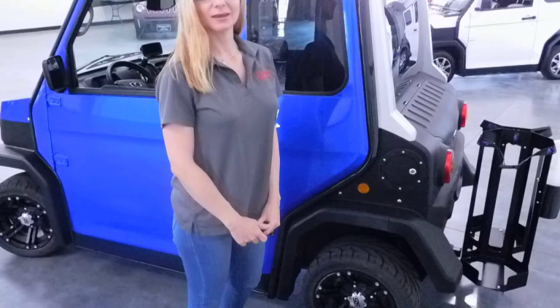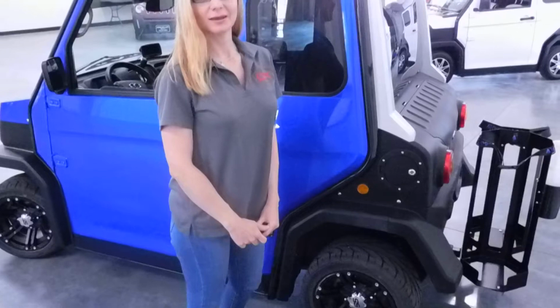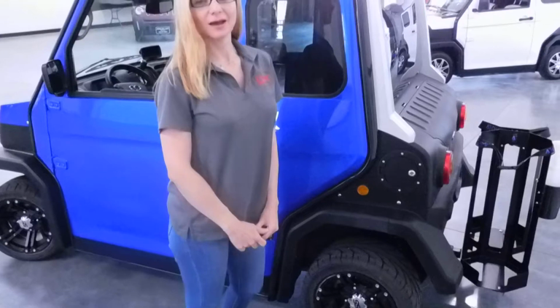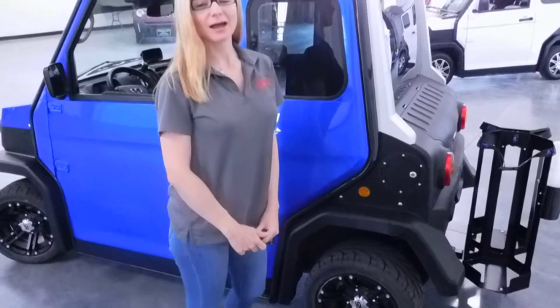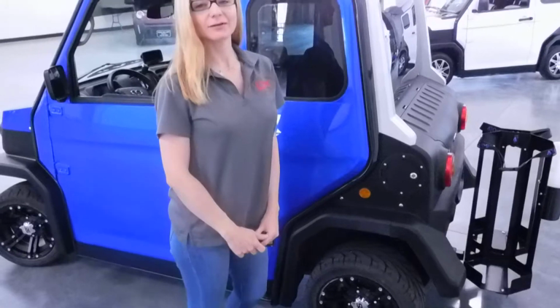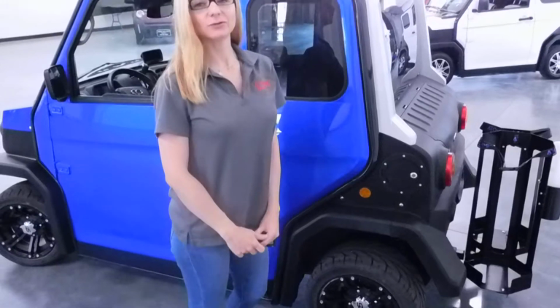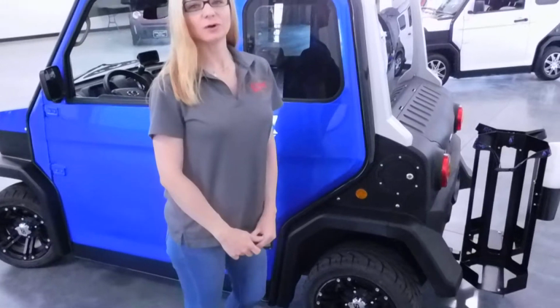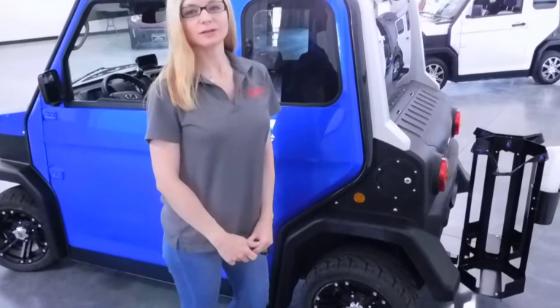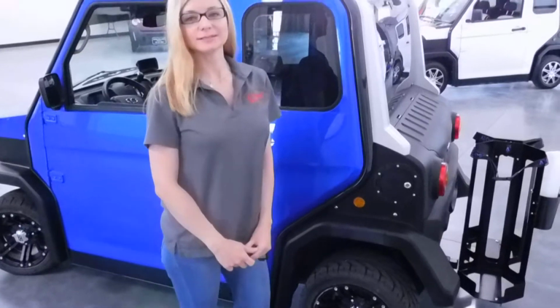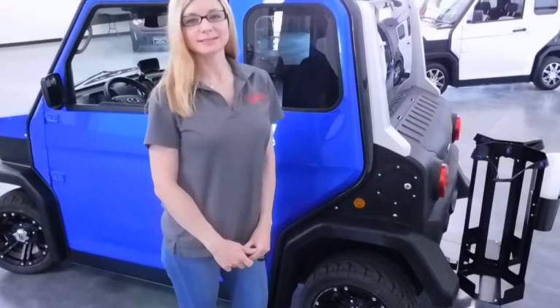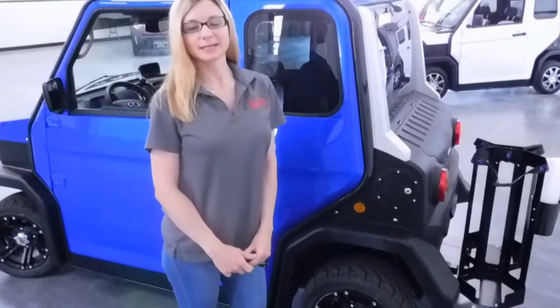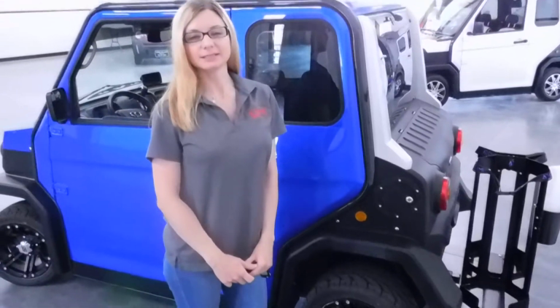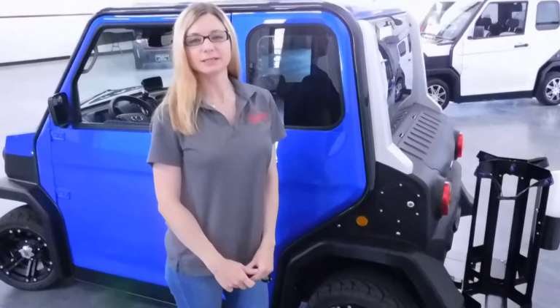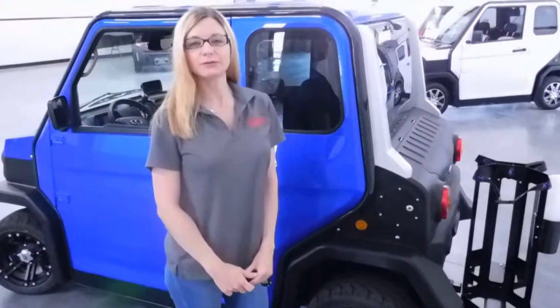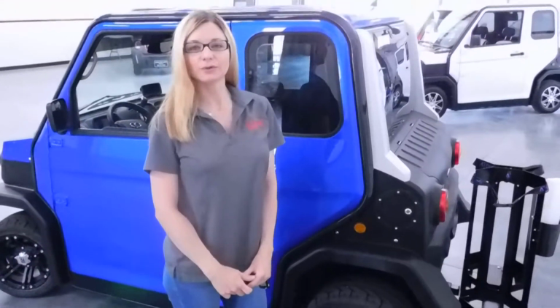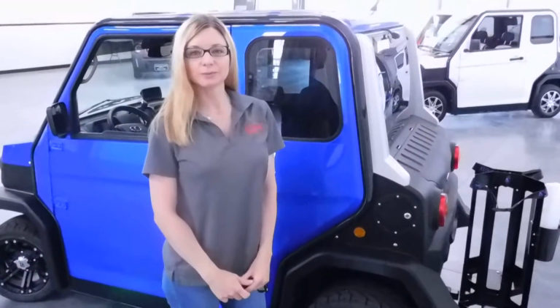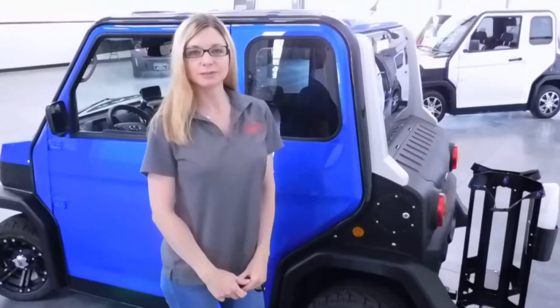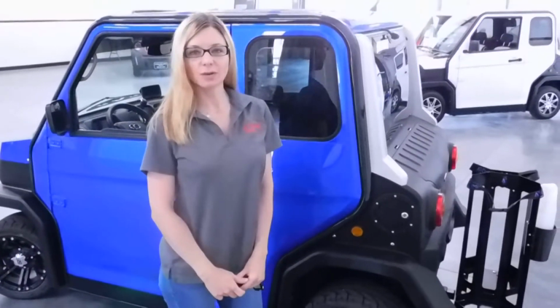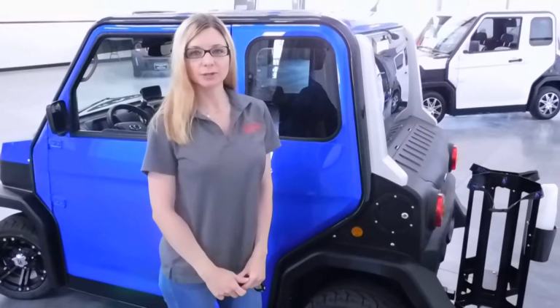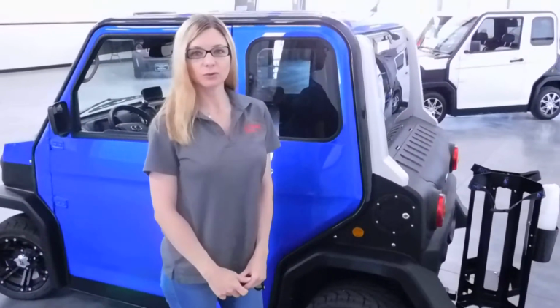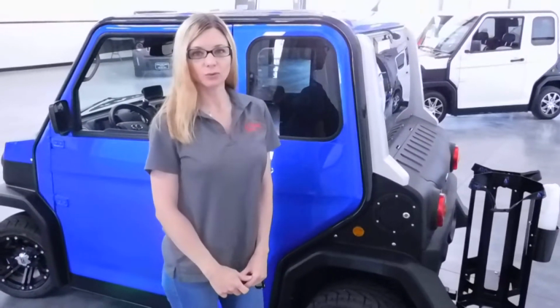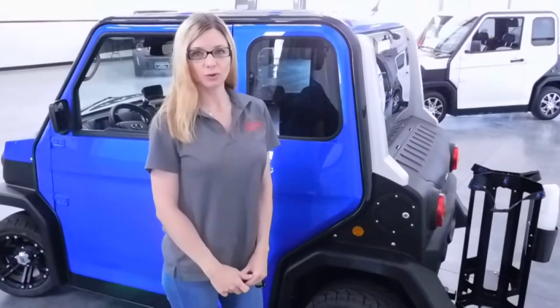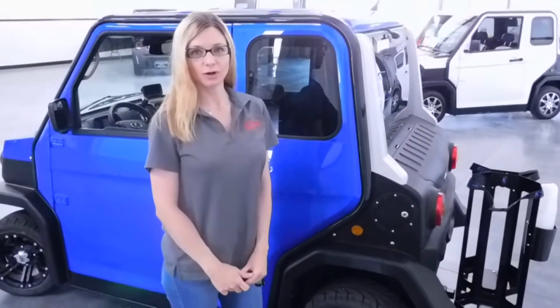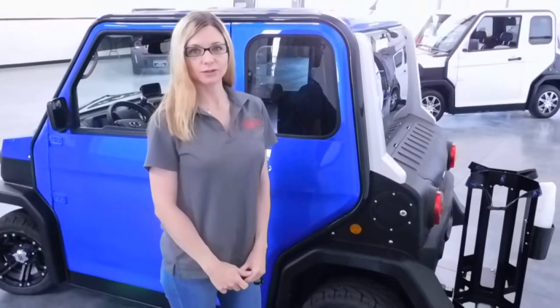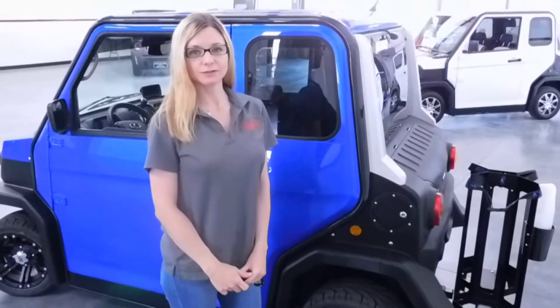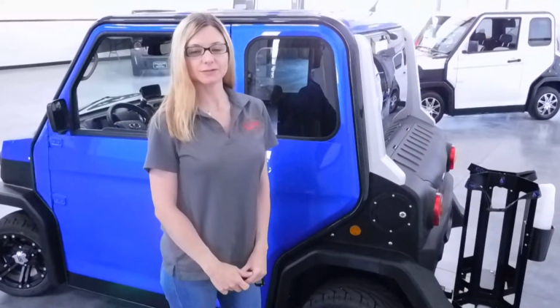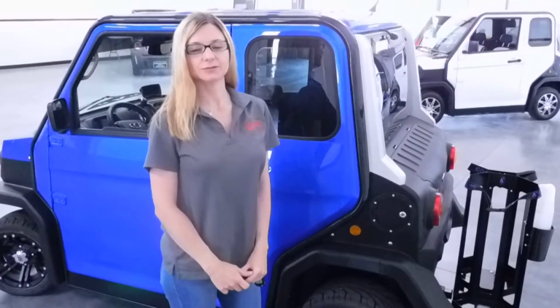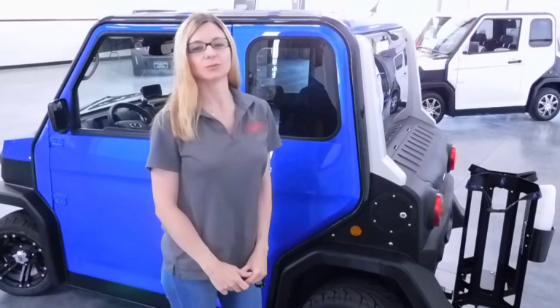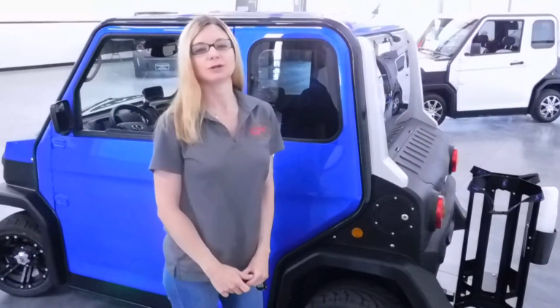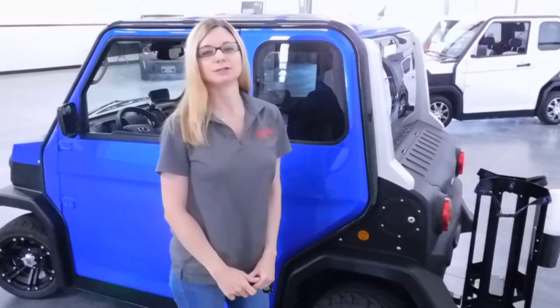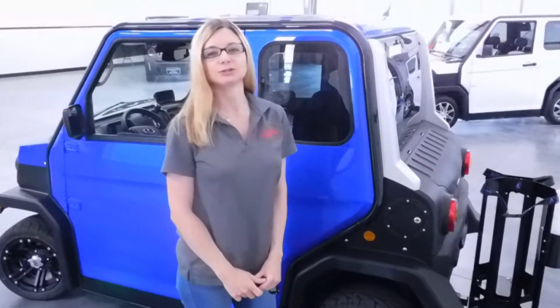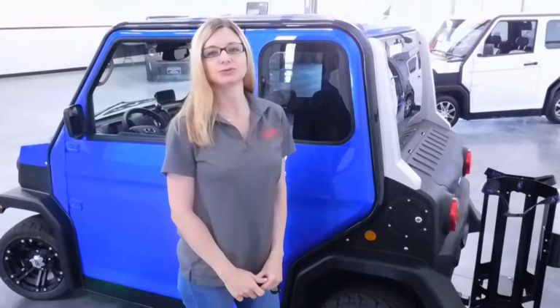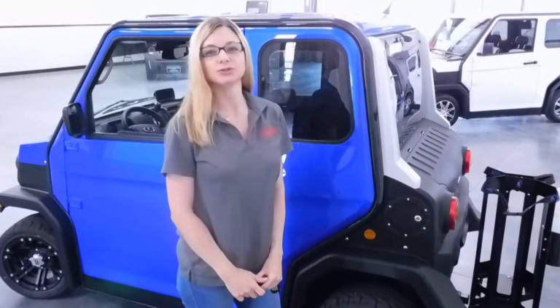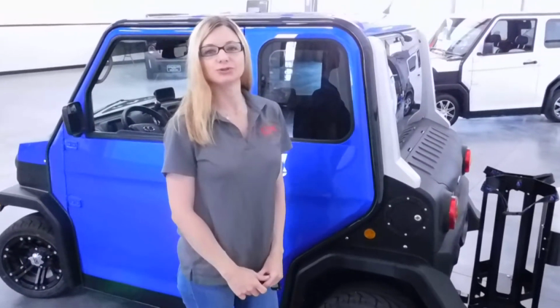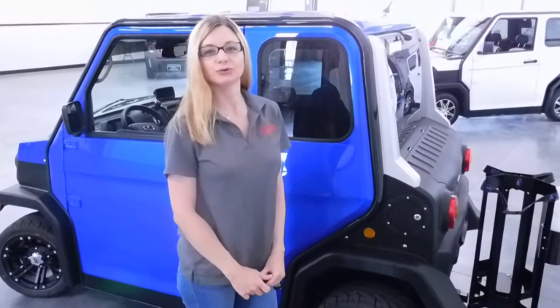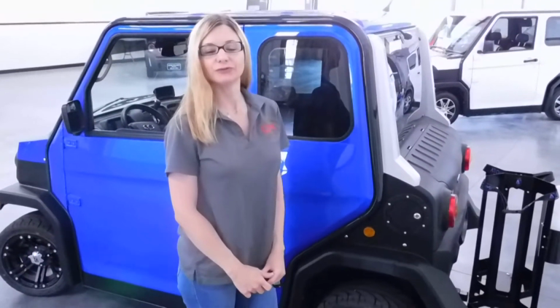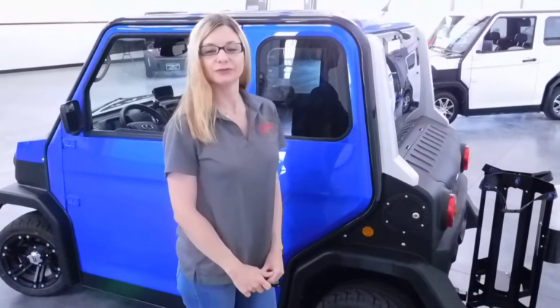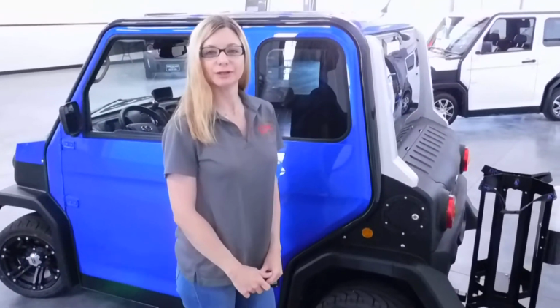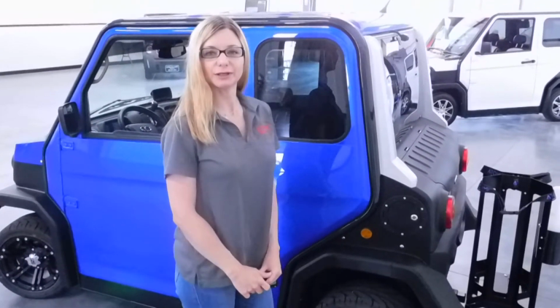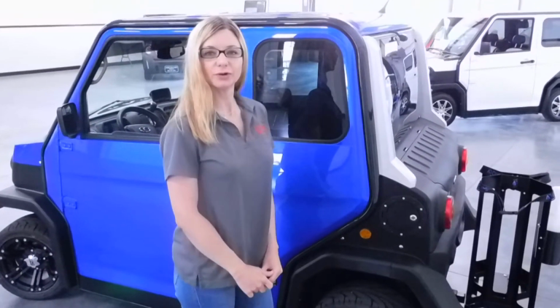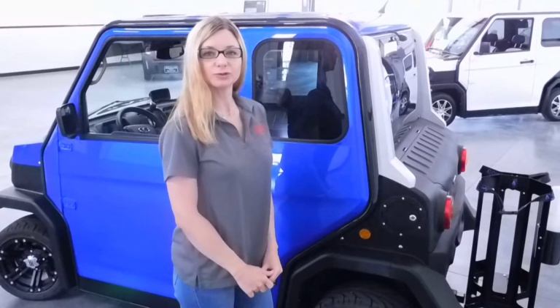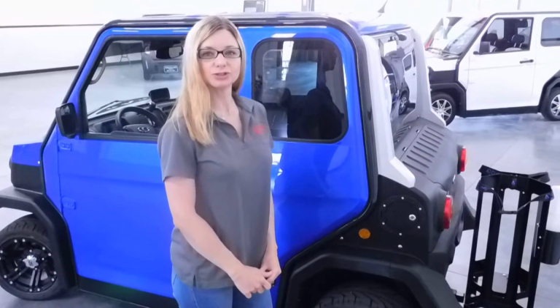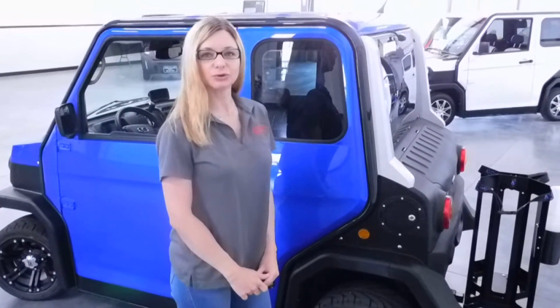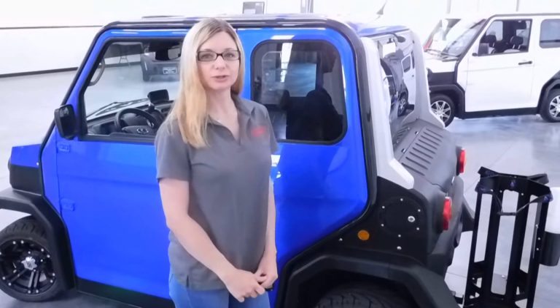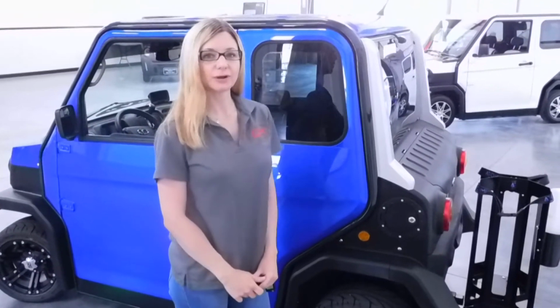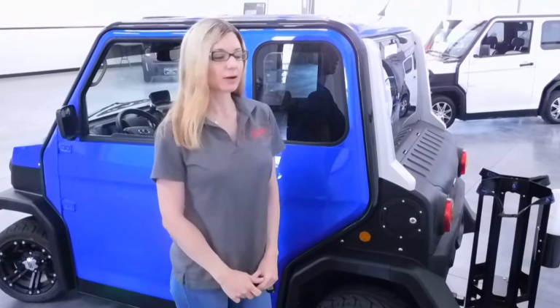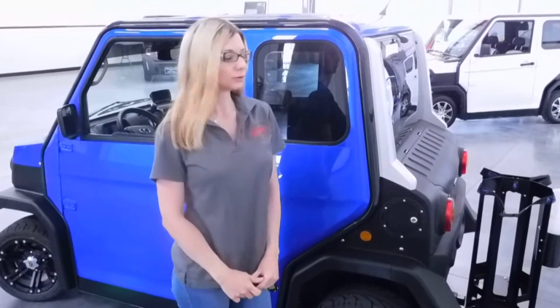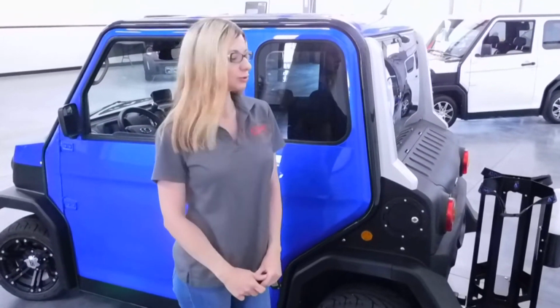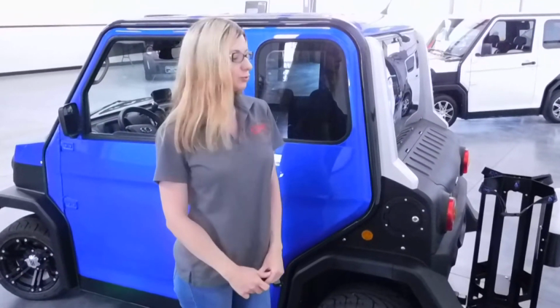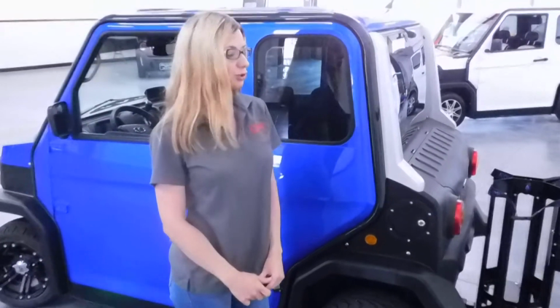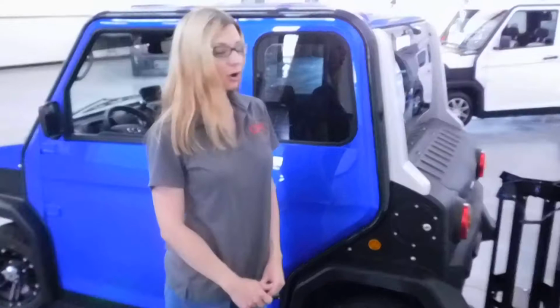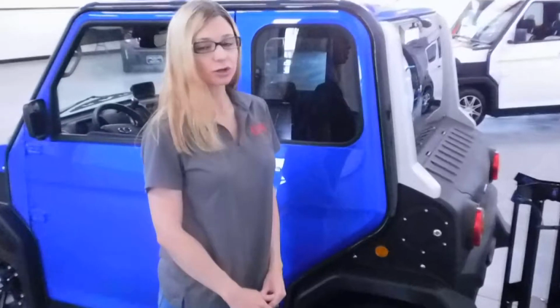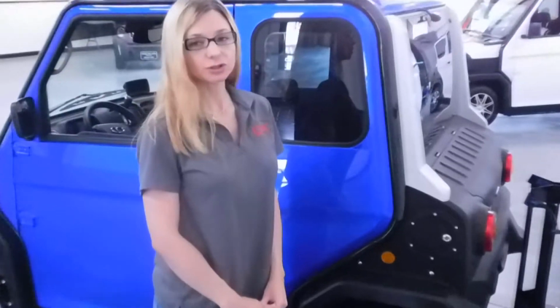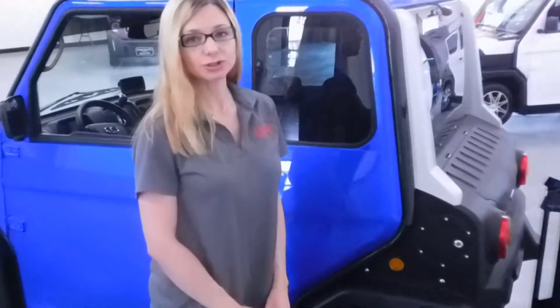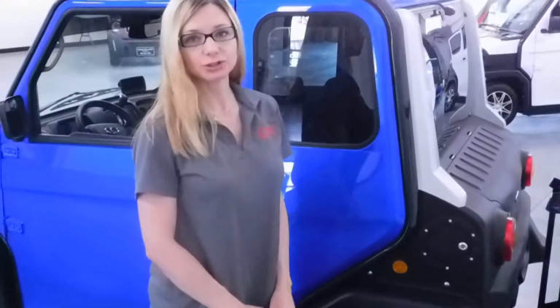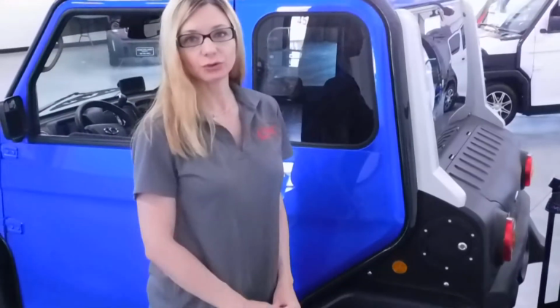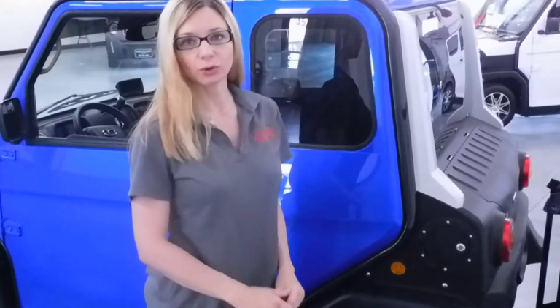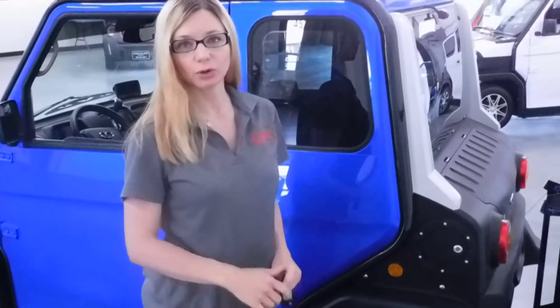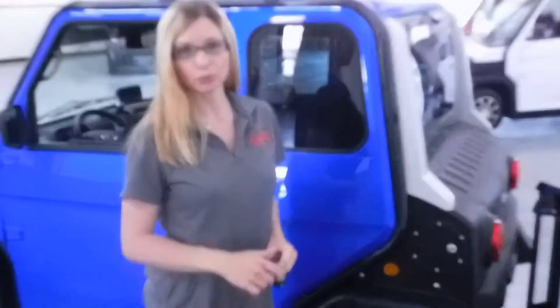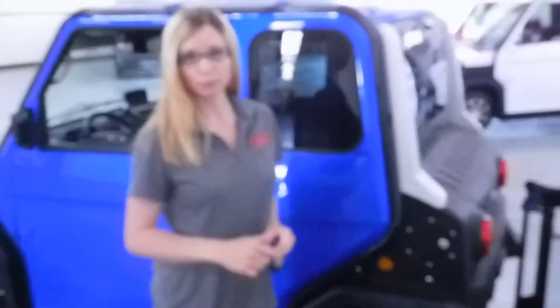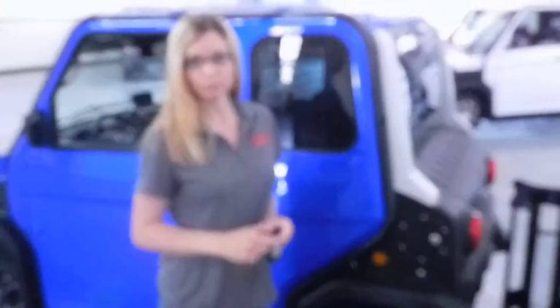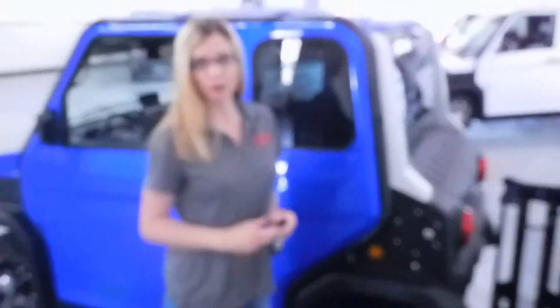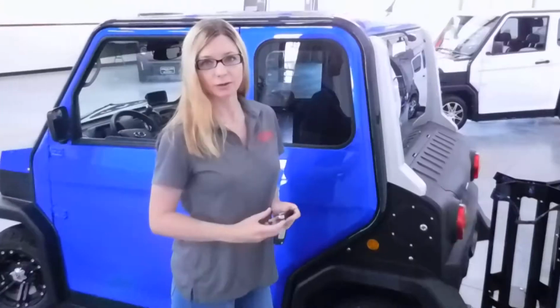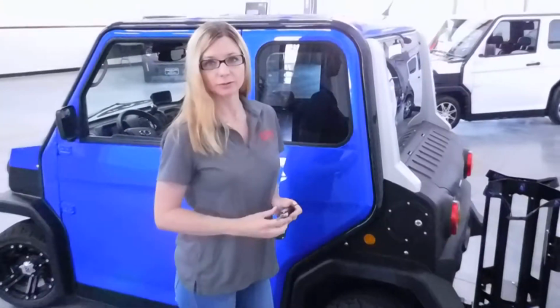Hi everyone, it's Stacy from Atomic Cool Parts. I wanted to do a short video showing you how to charge your coupe model.